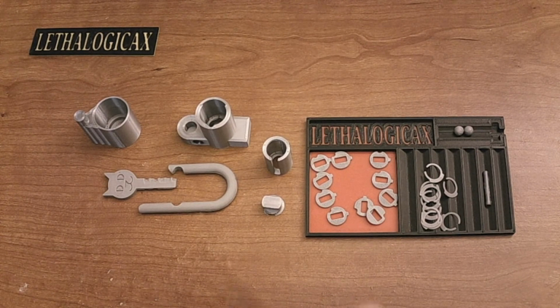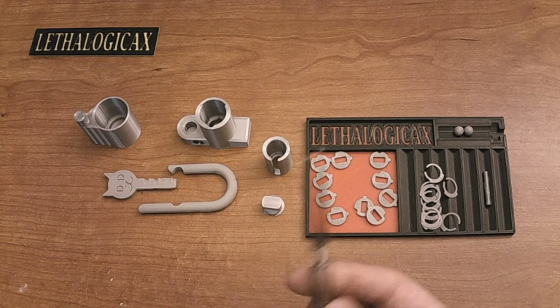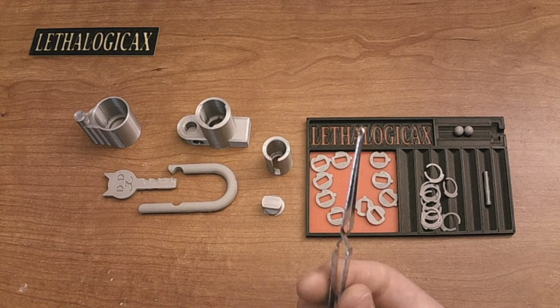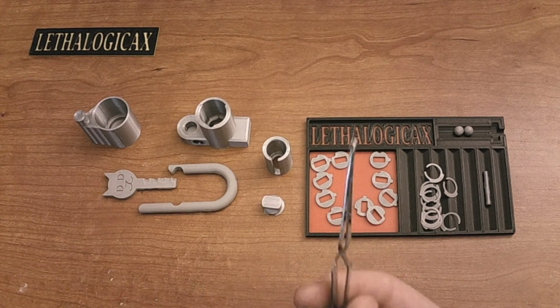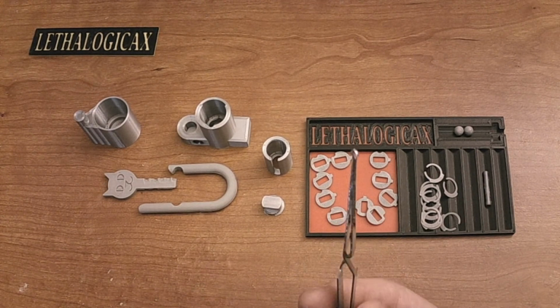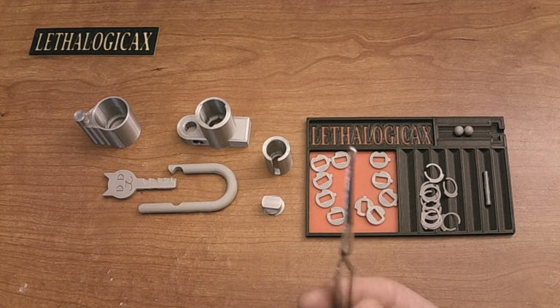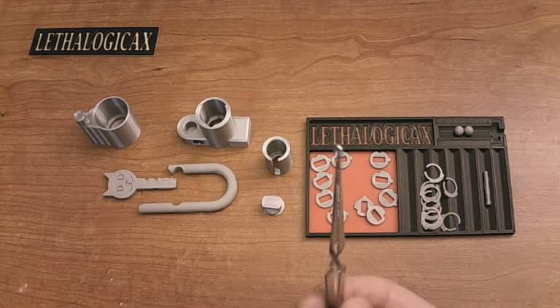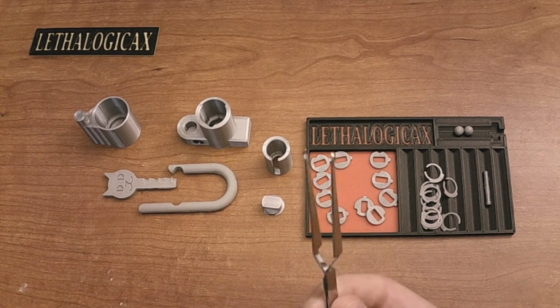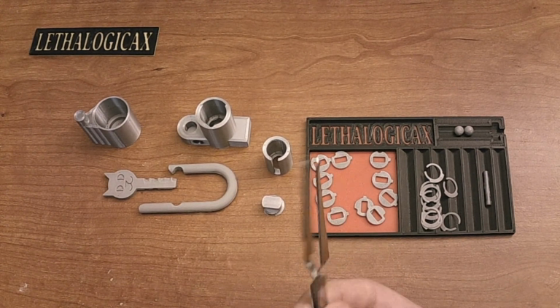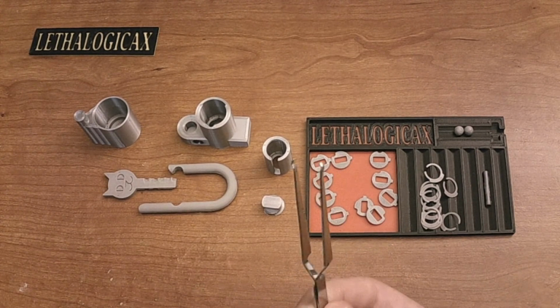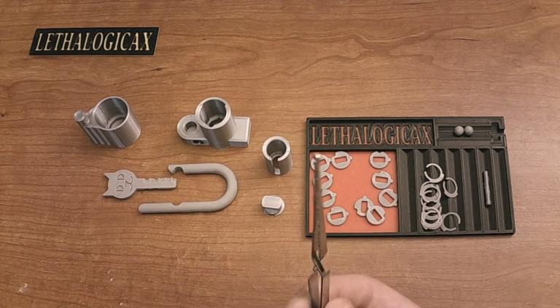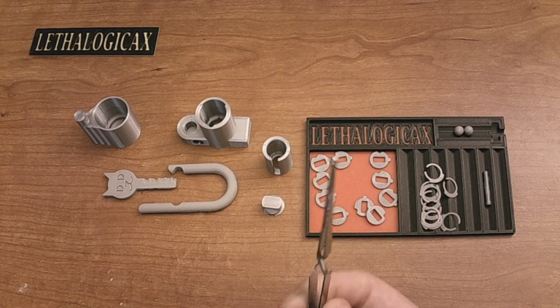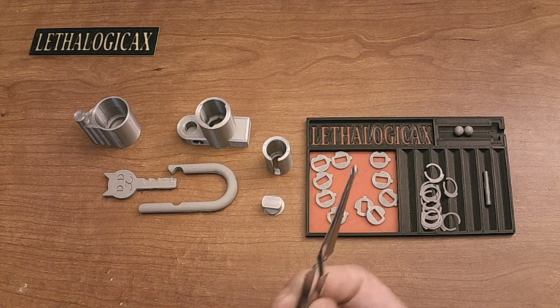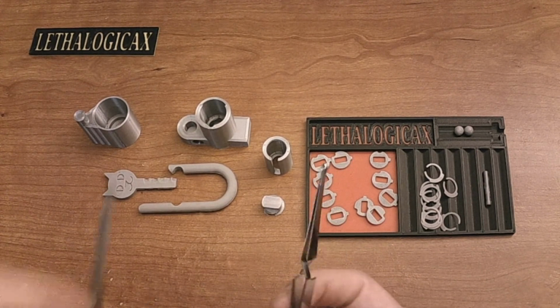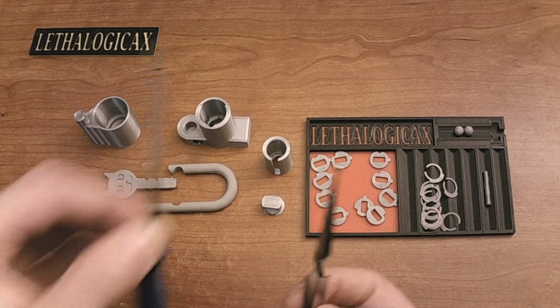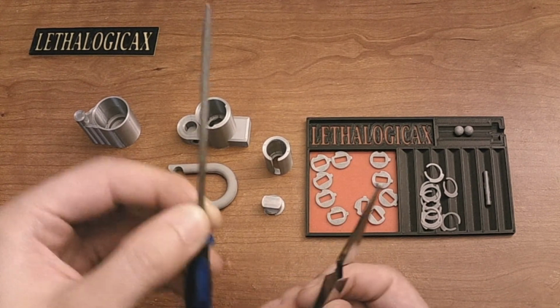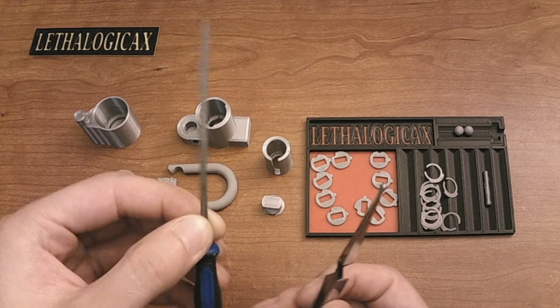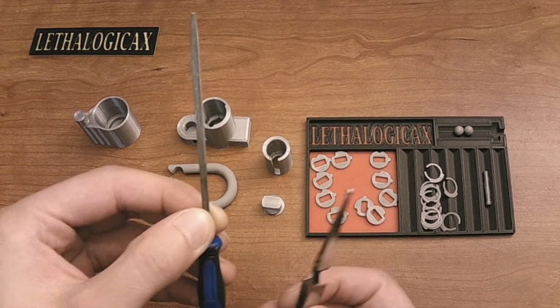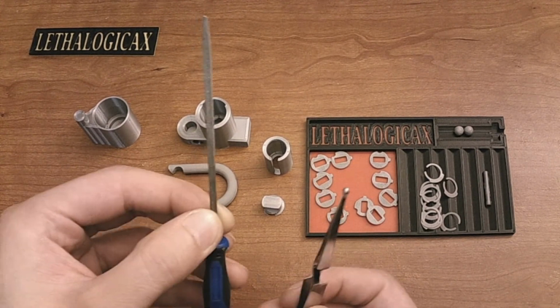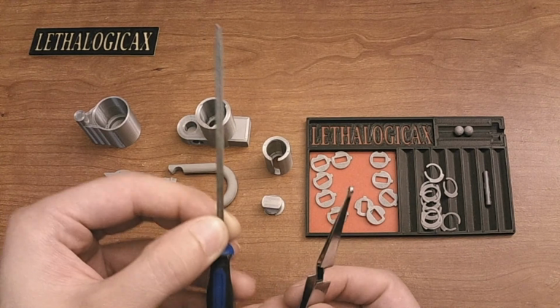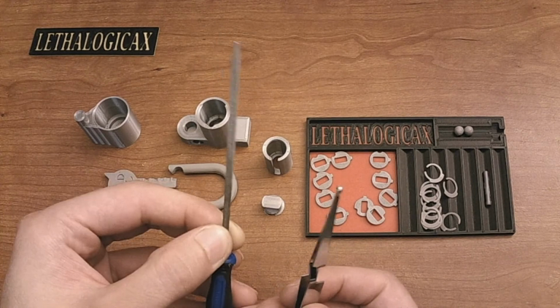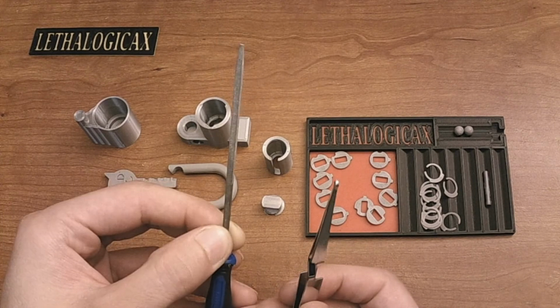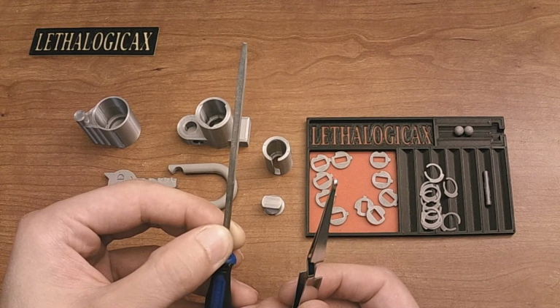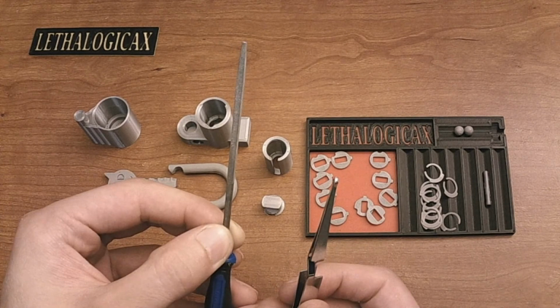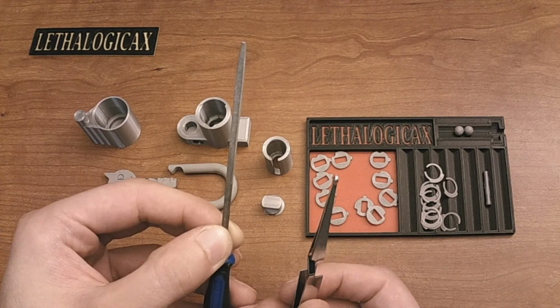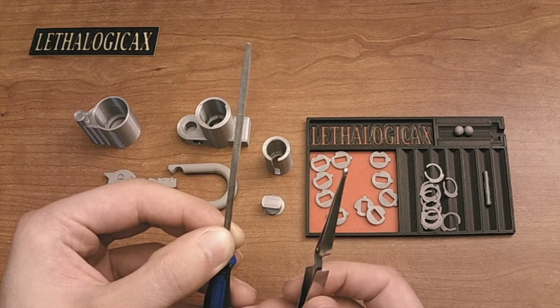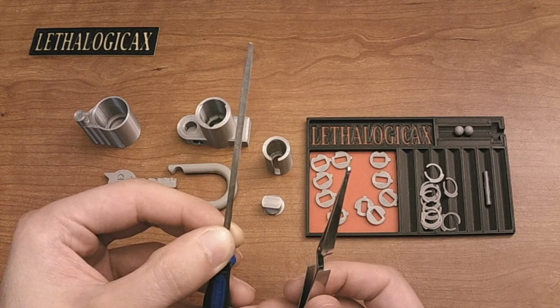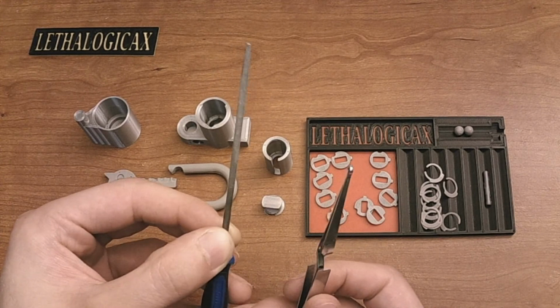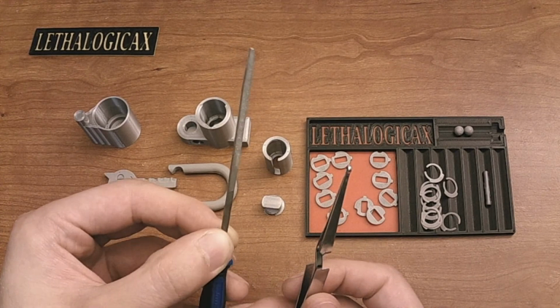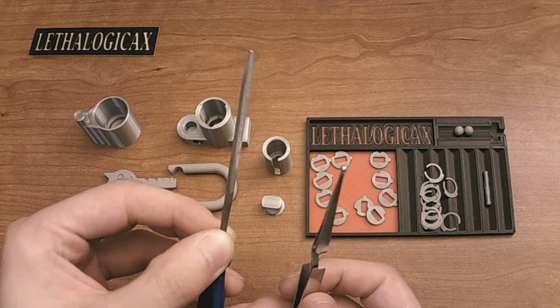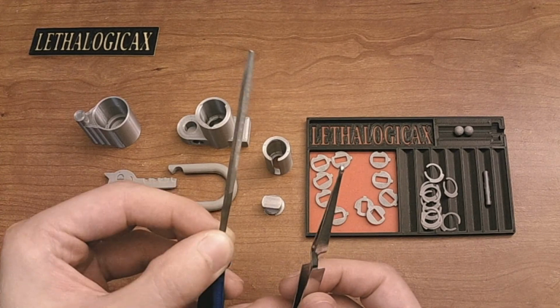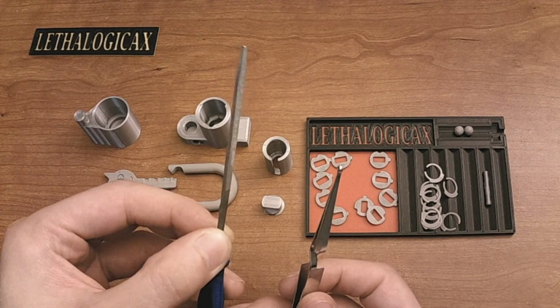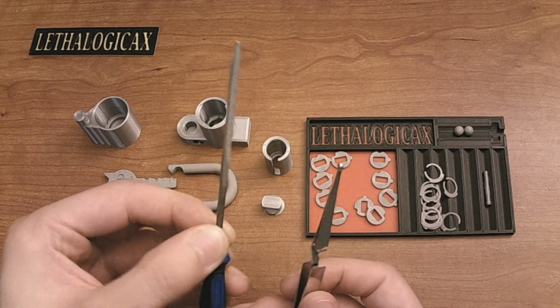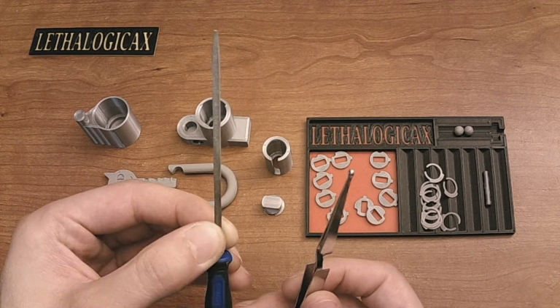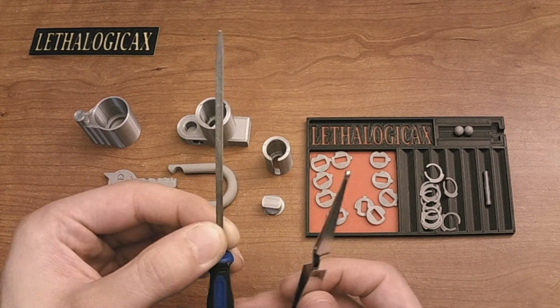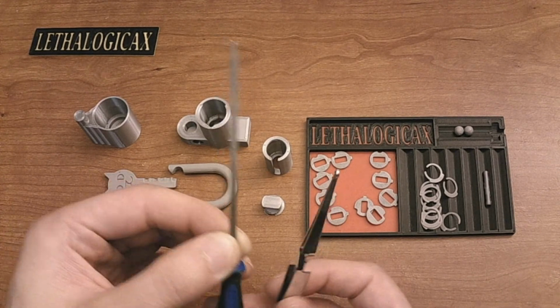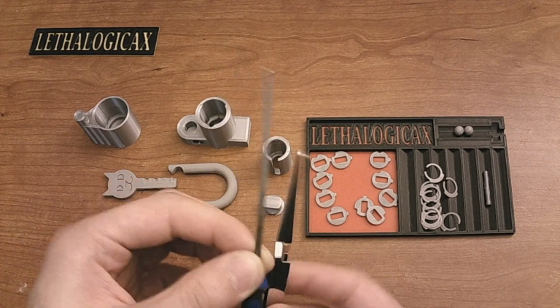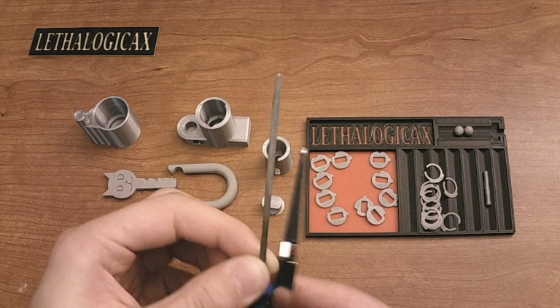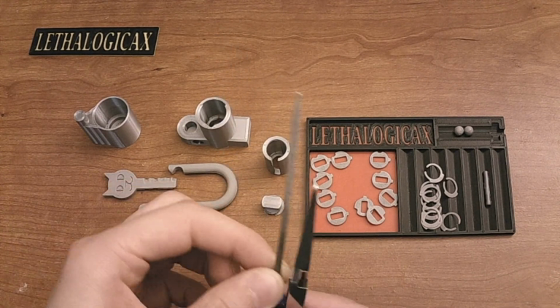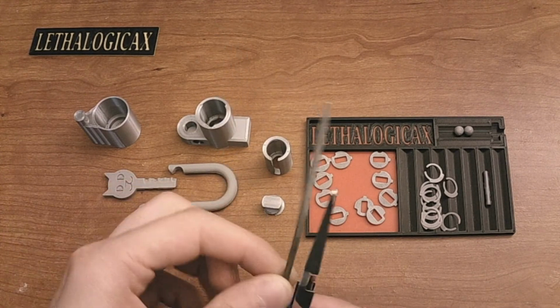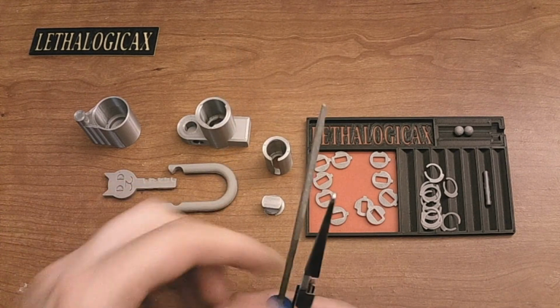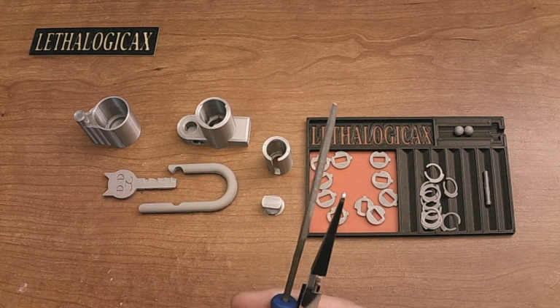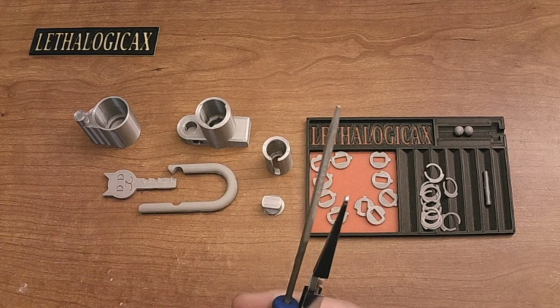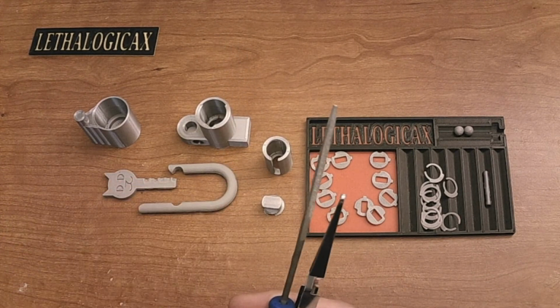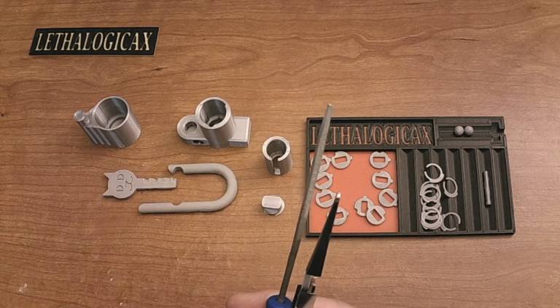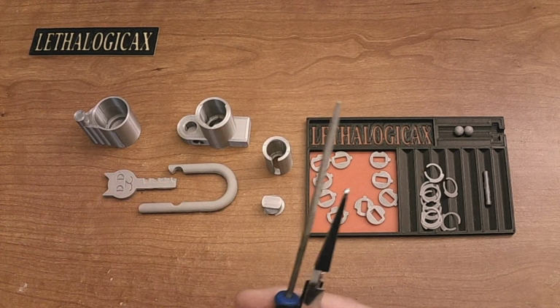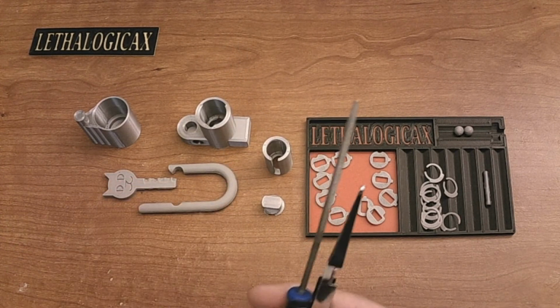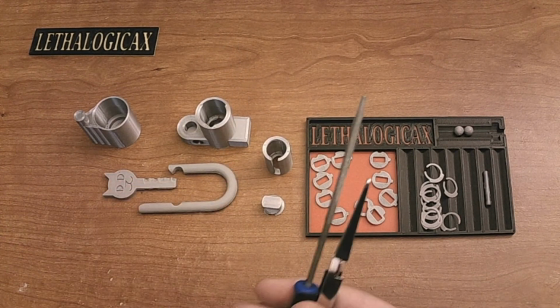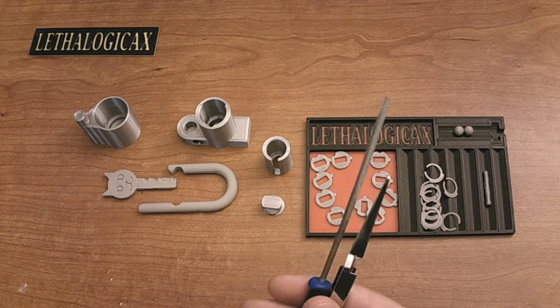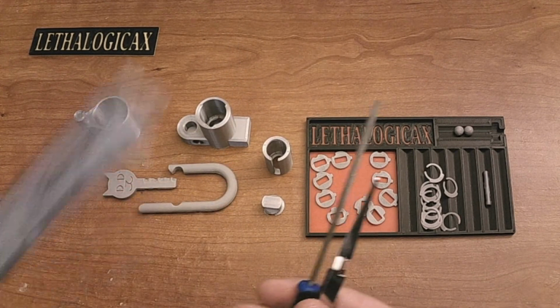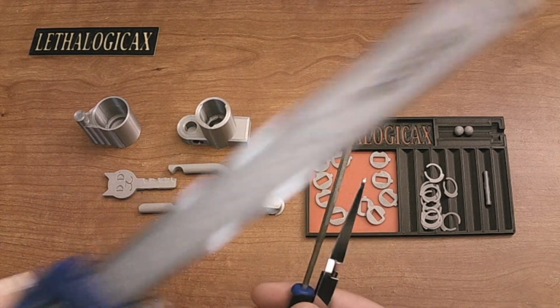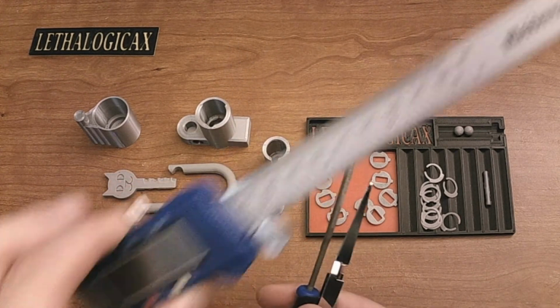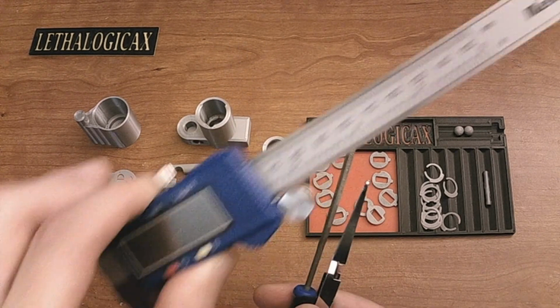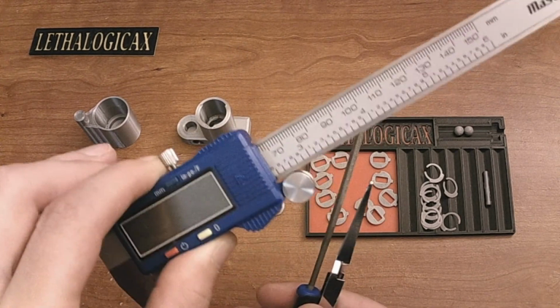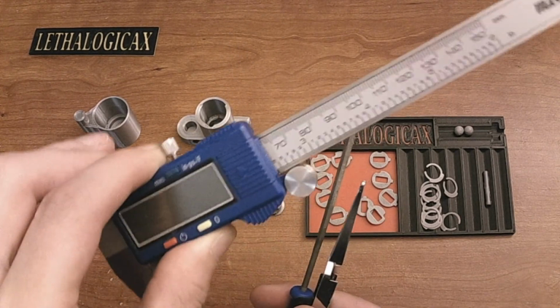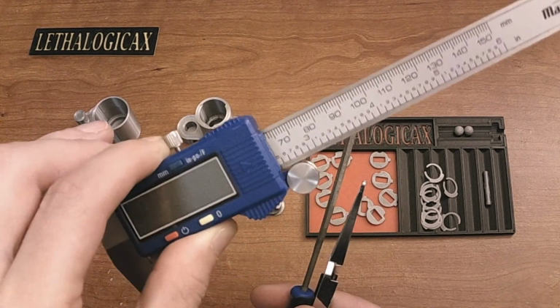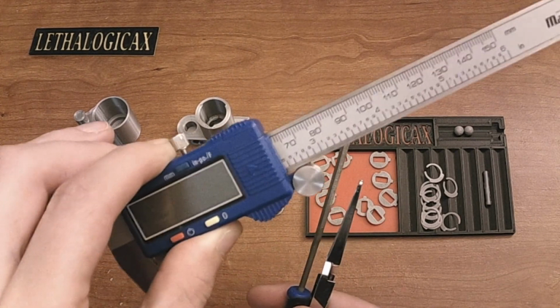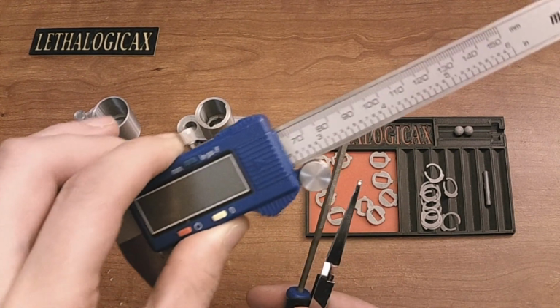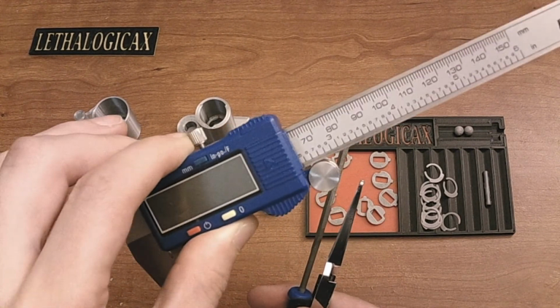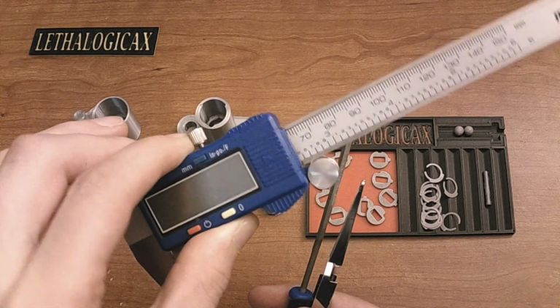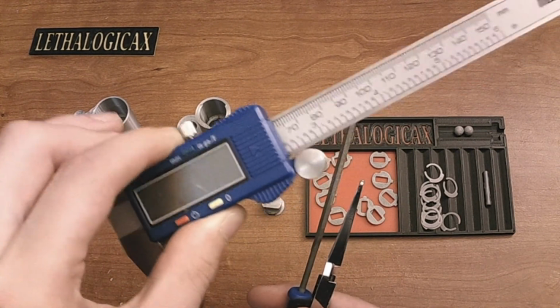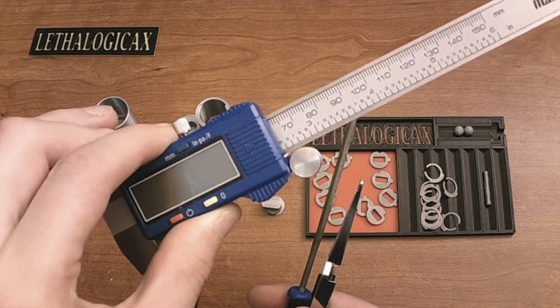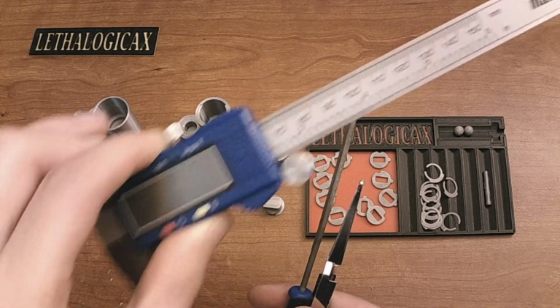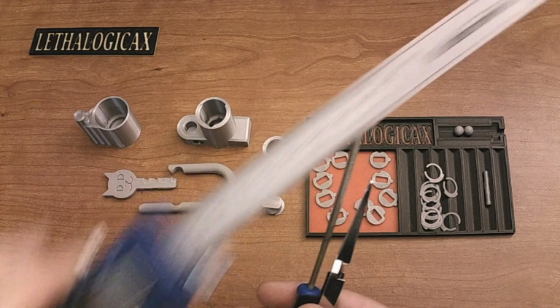You will need a pair of tweezers, you'll need a needle file — preferably in this square shape — and you will also need some calipers.